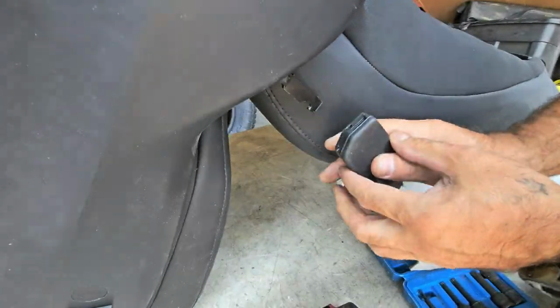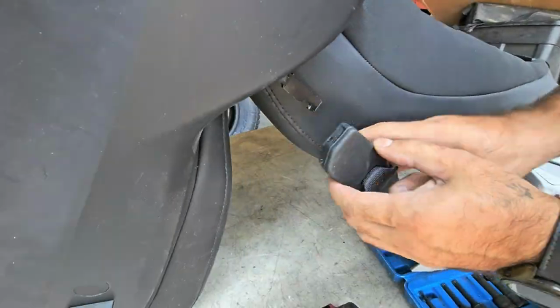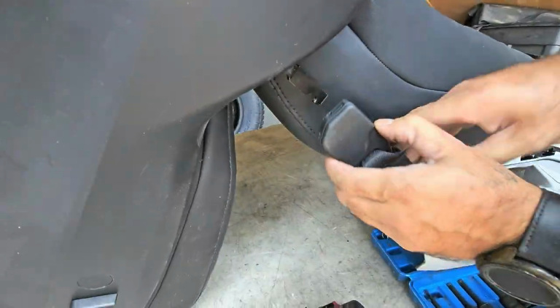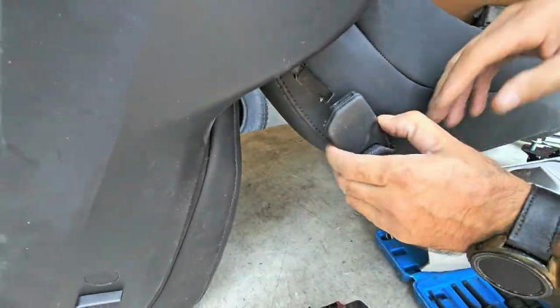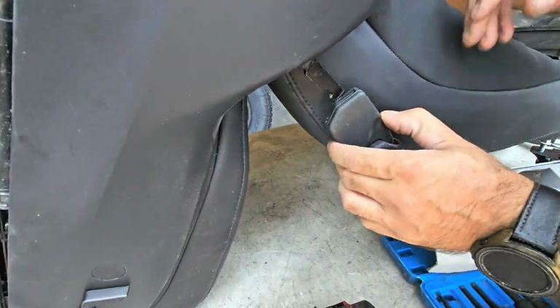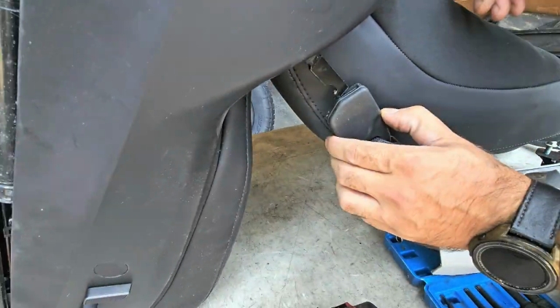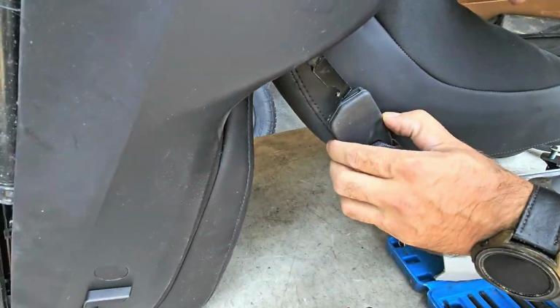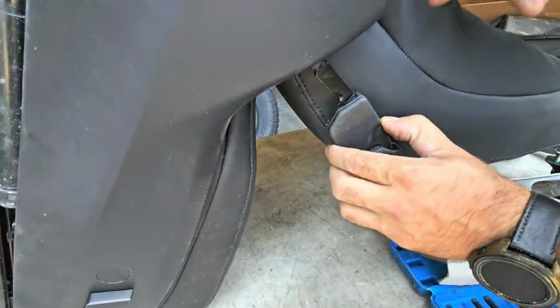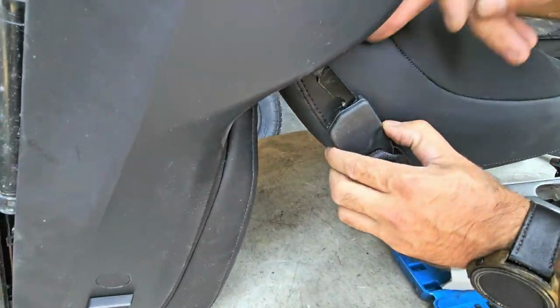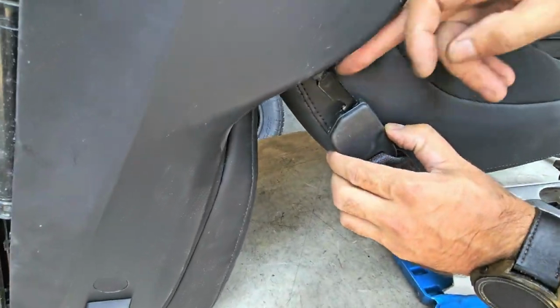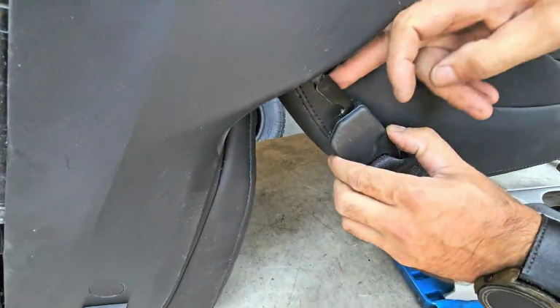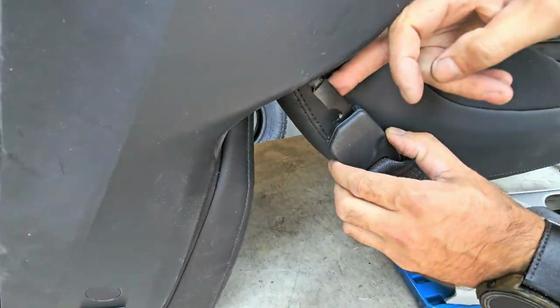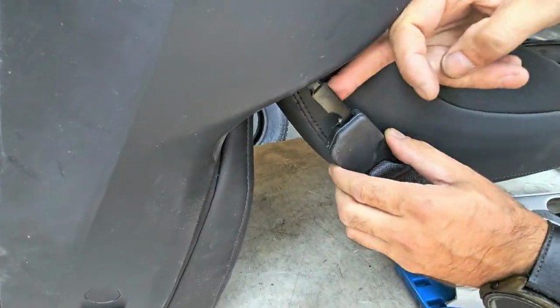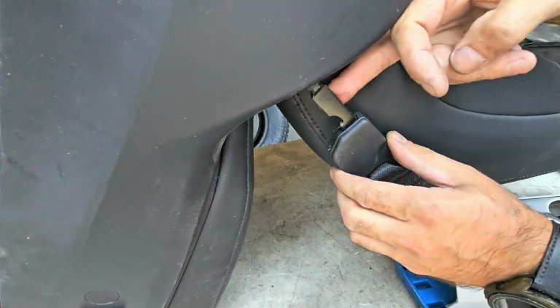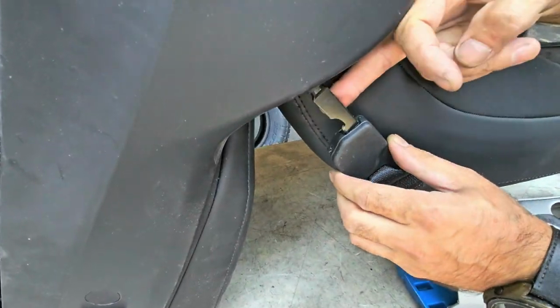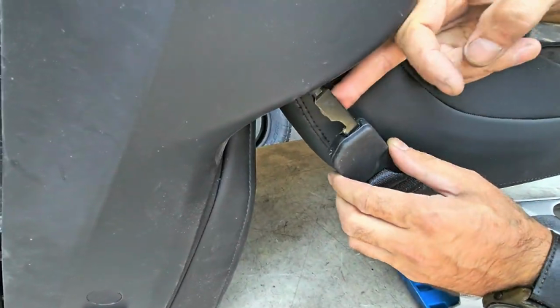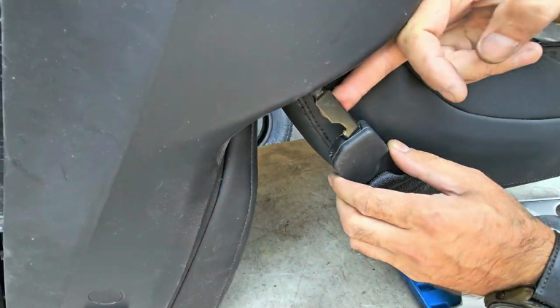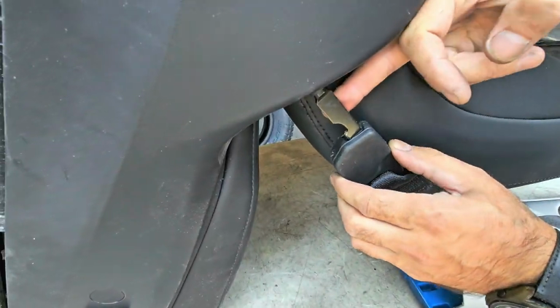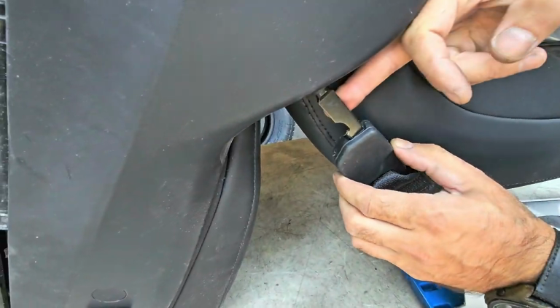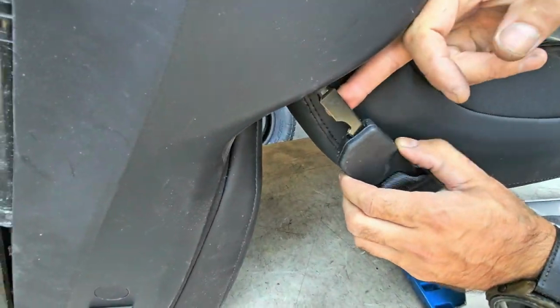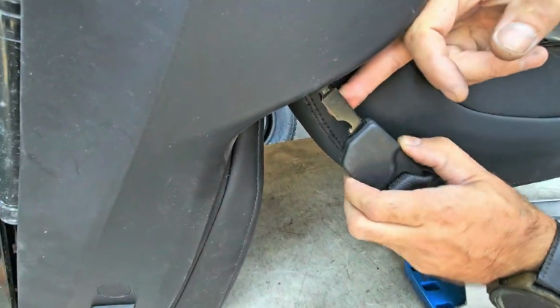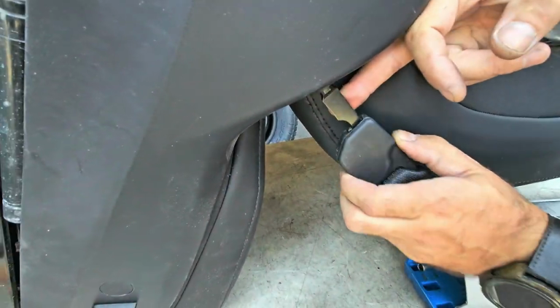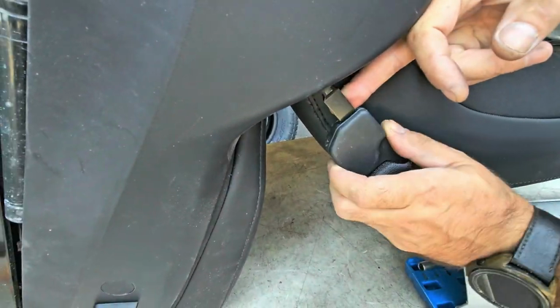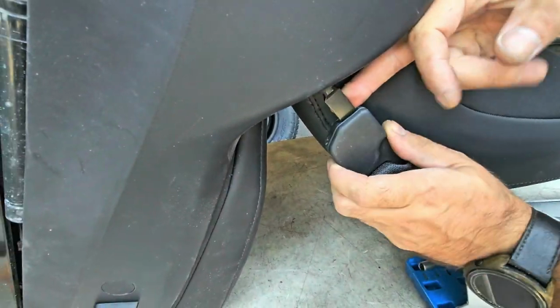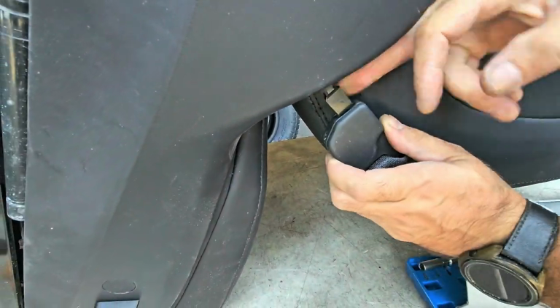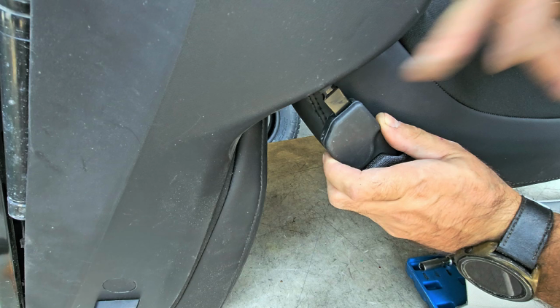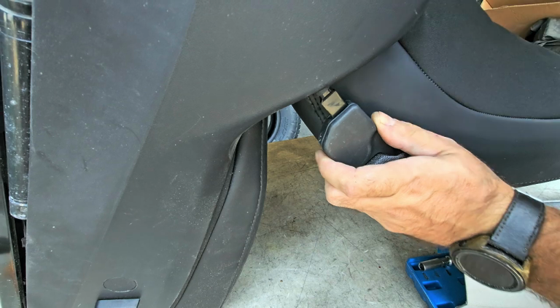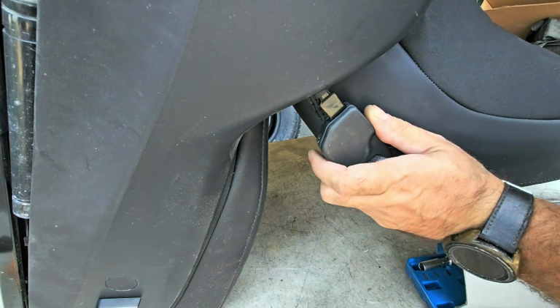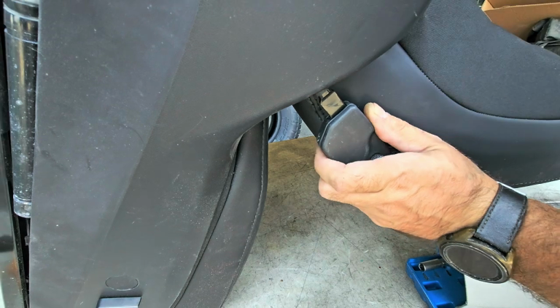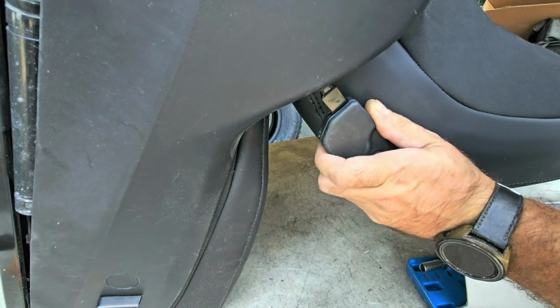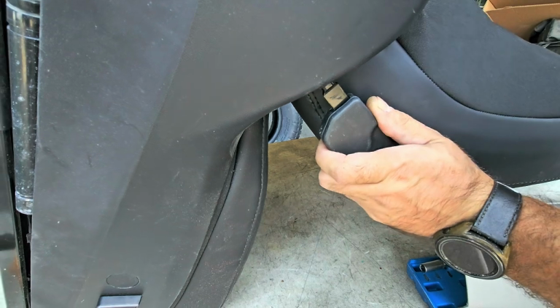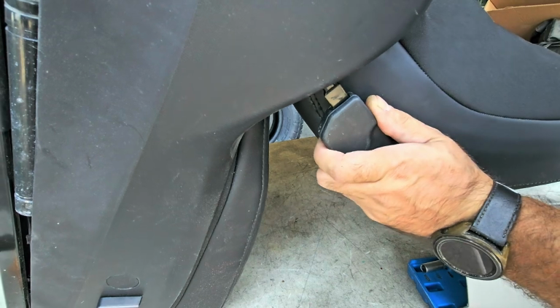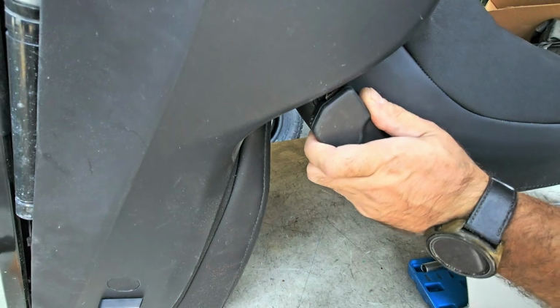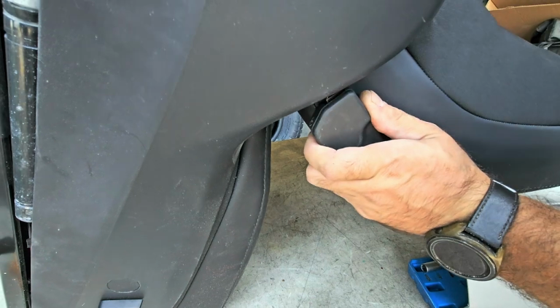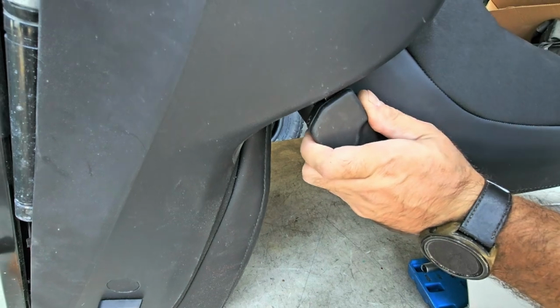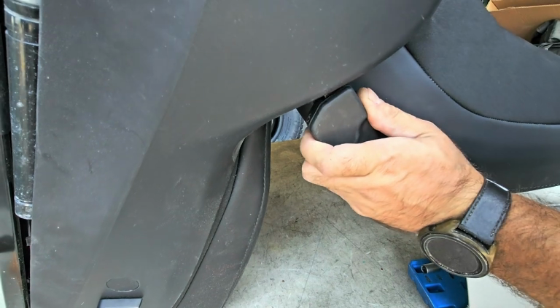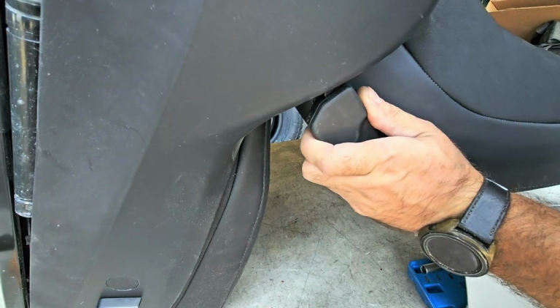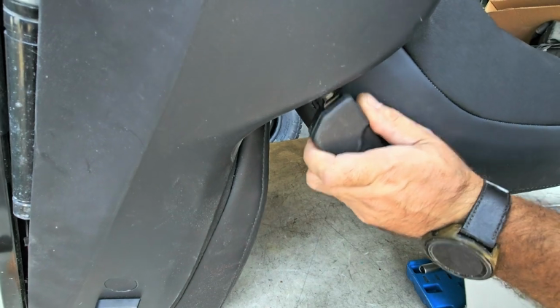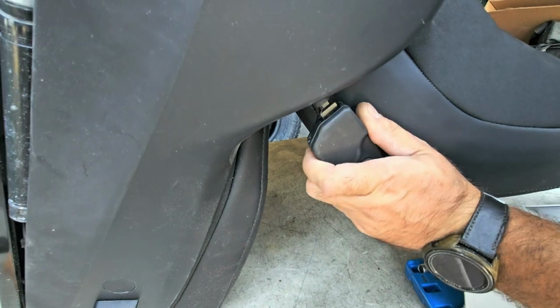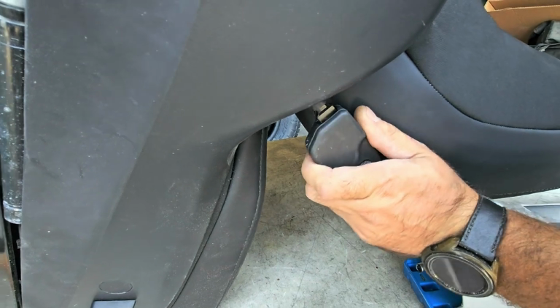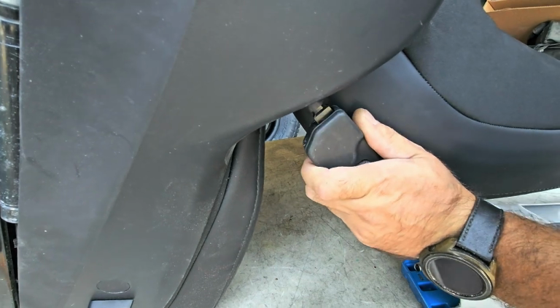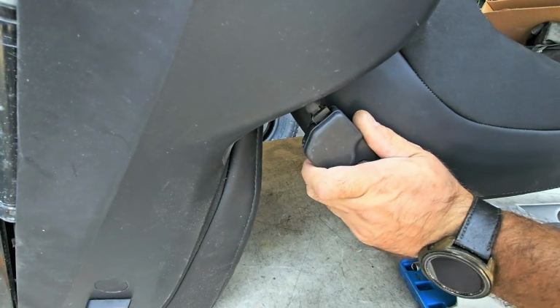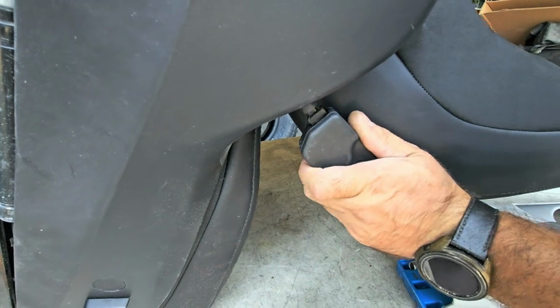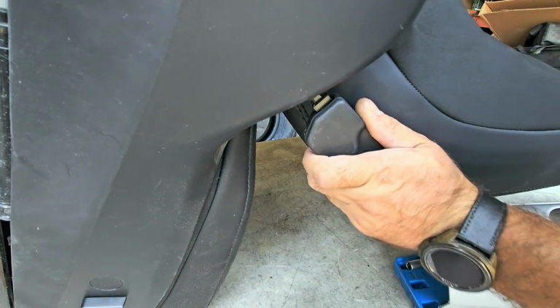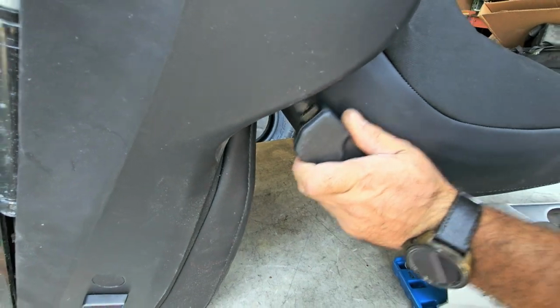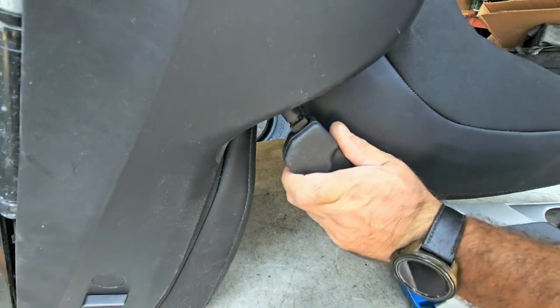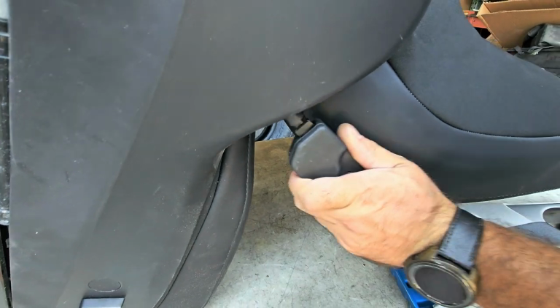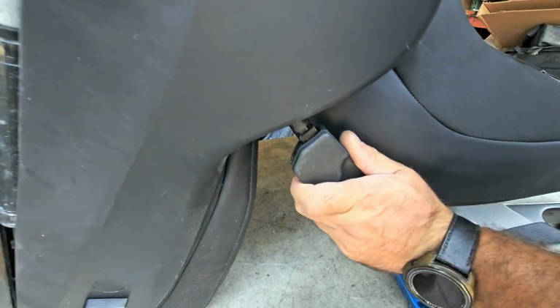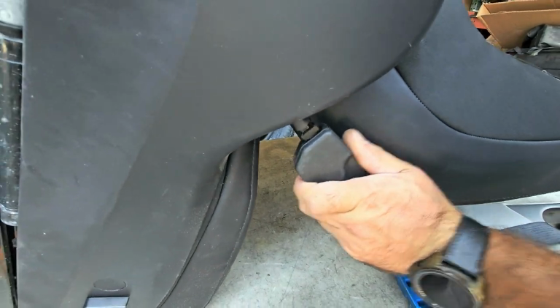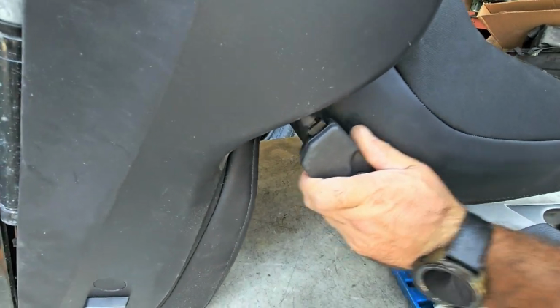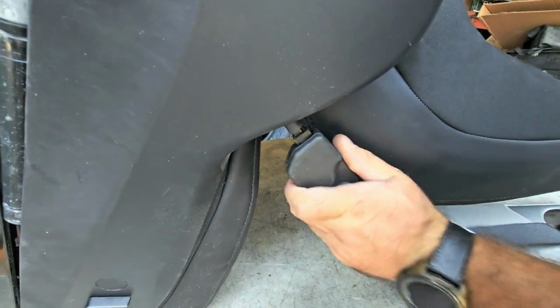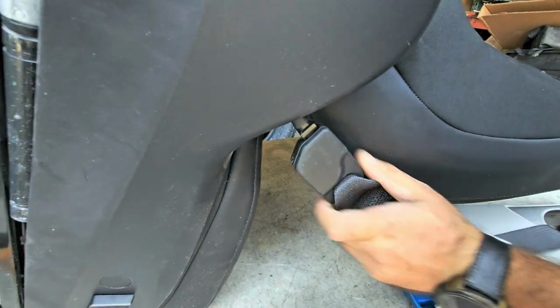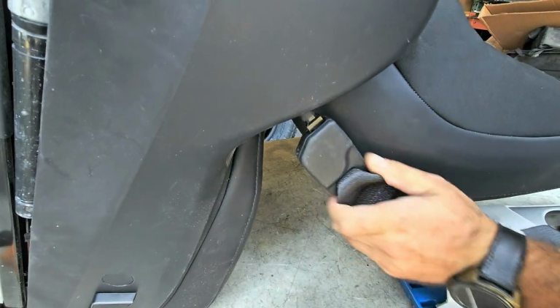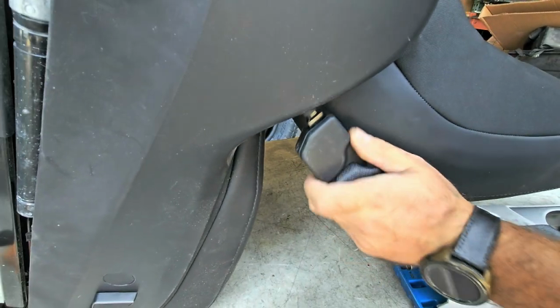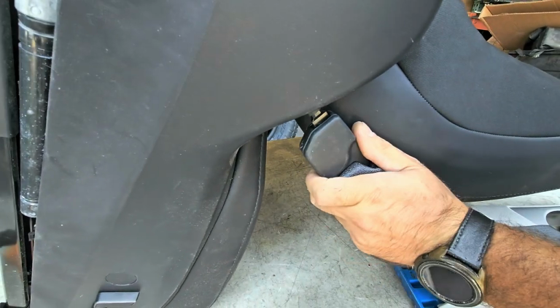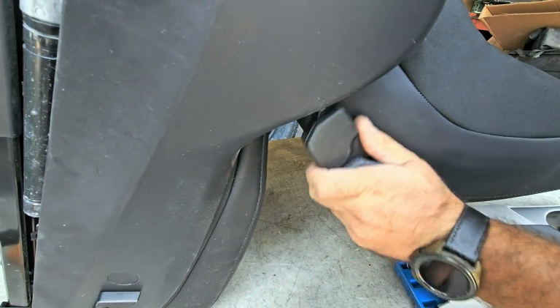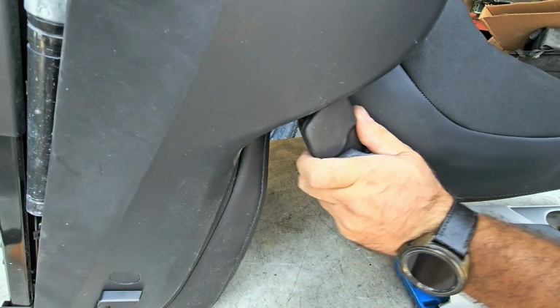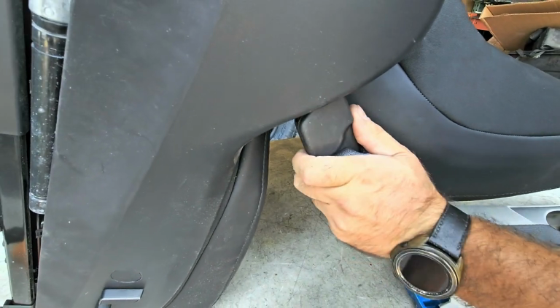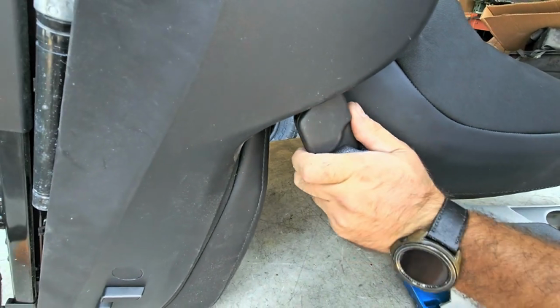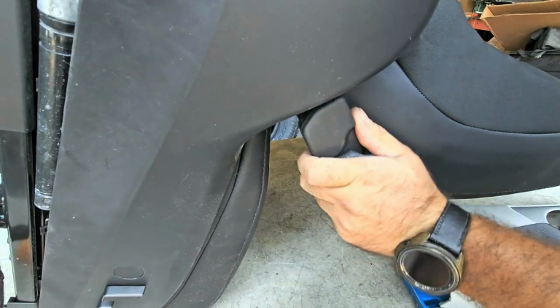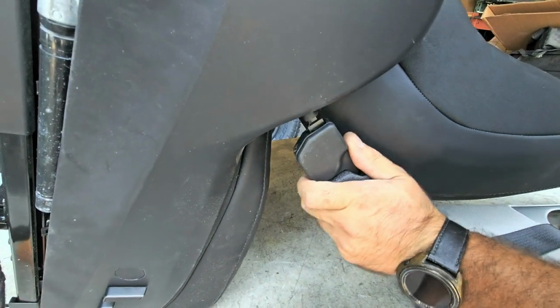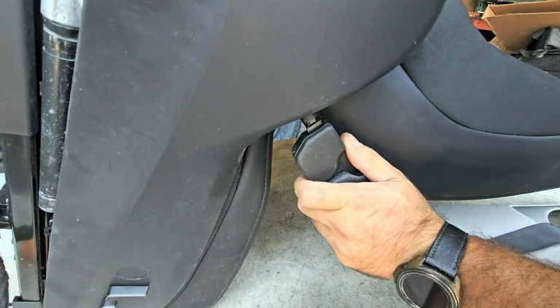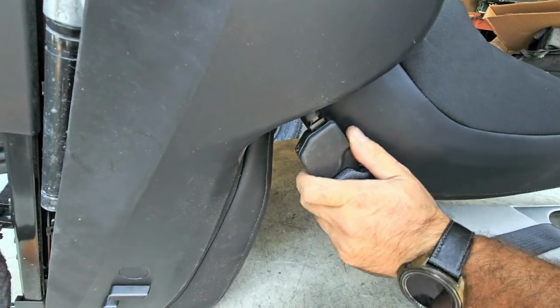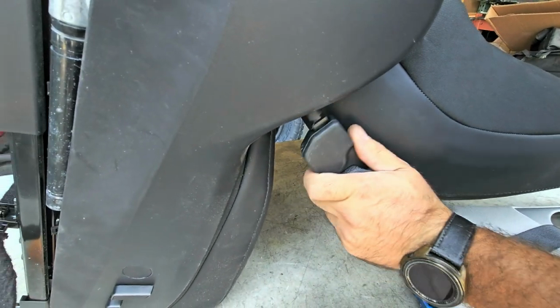Now we're popping this in. So it popped in.